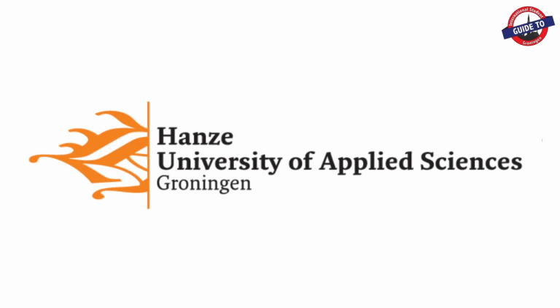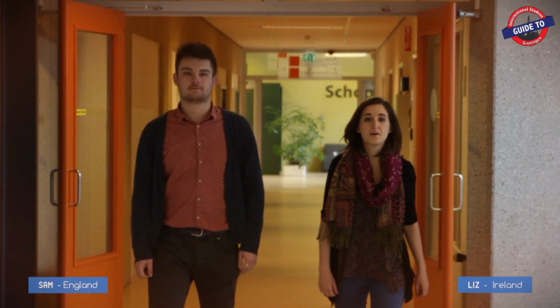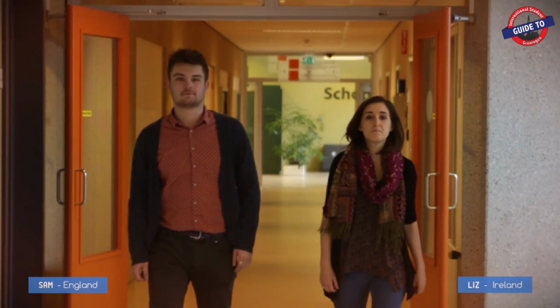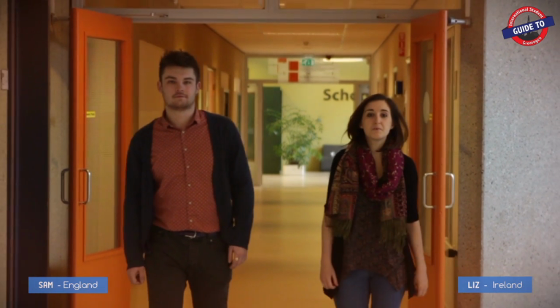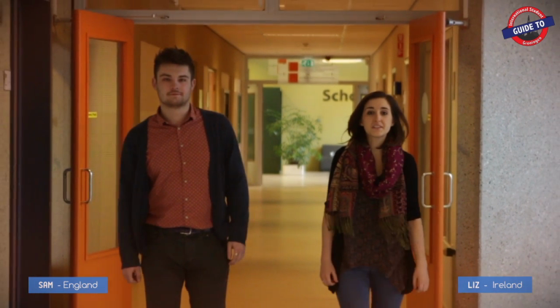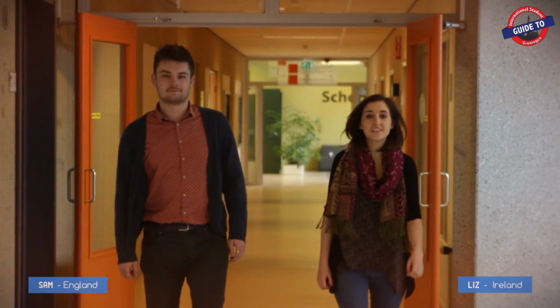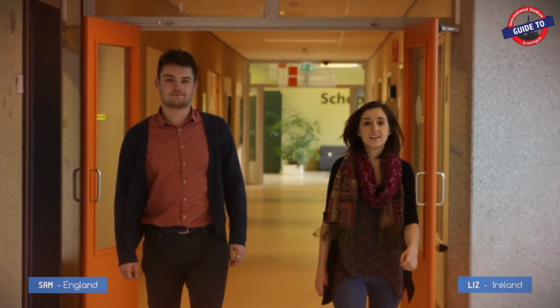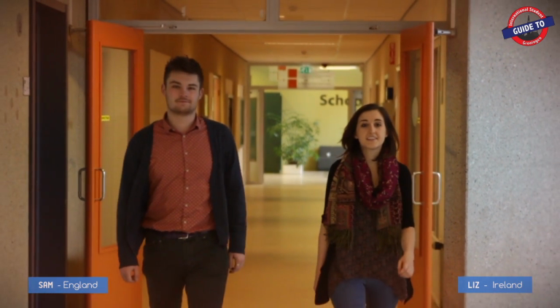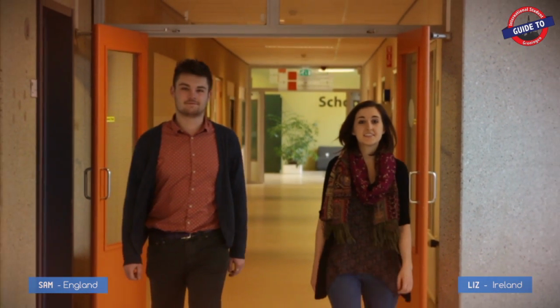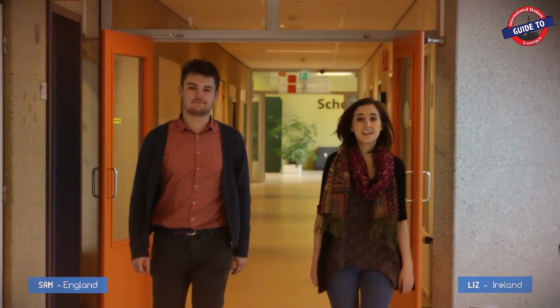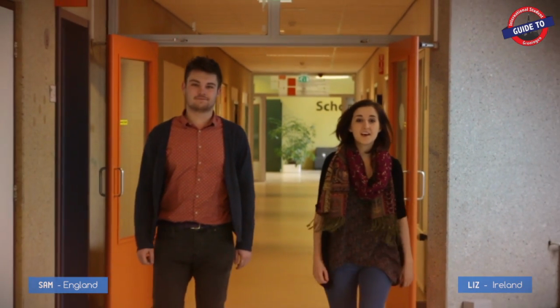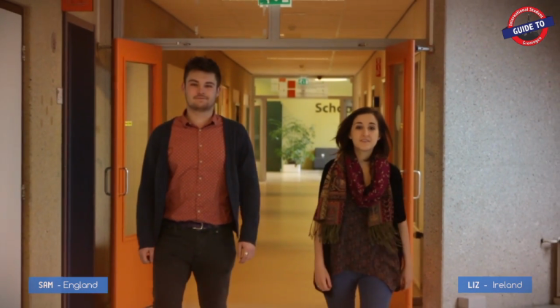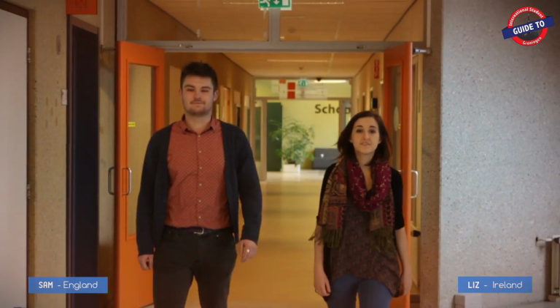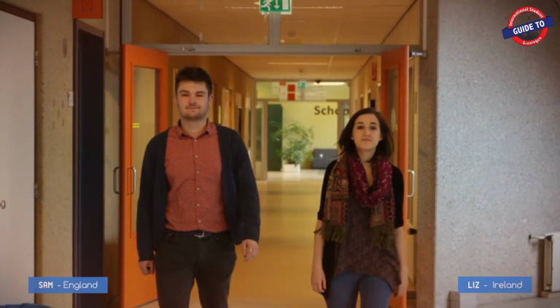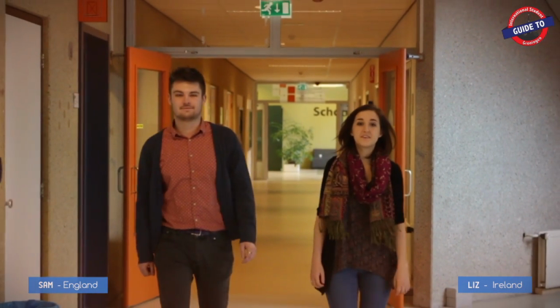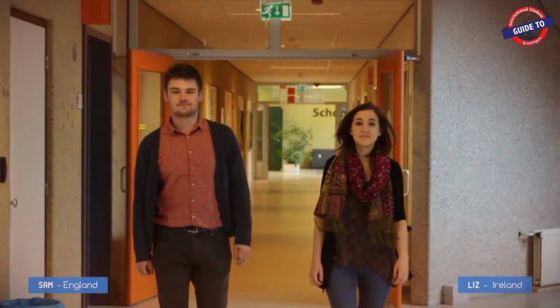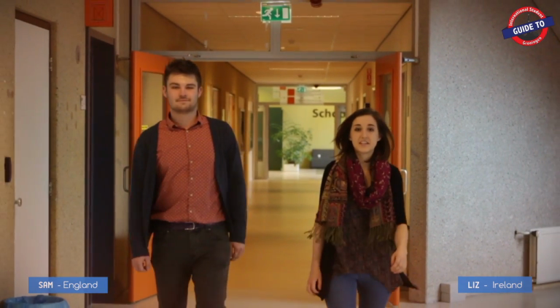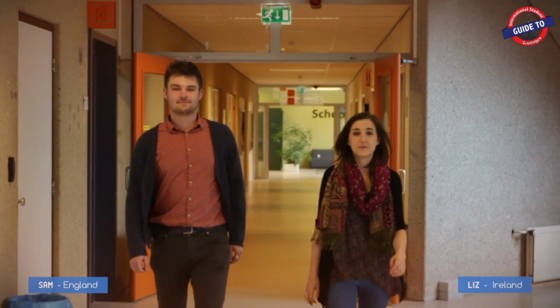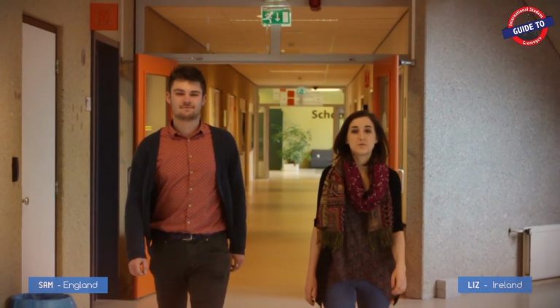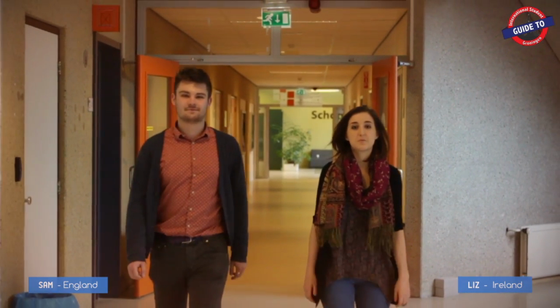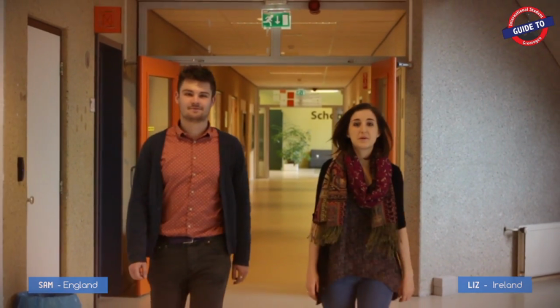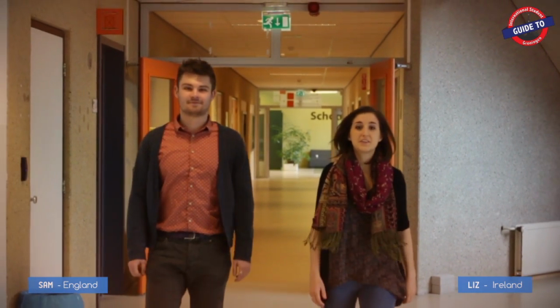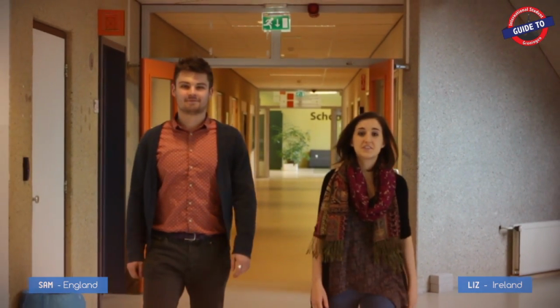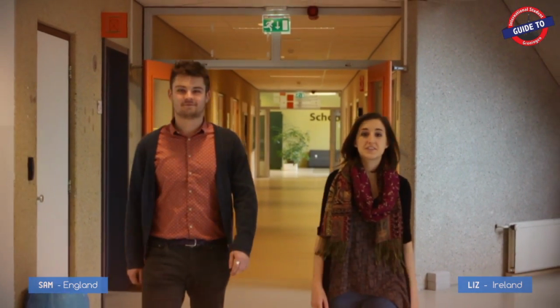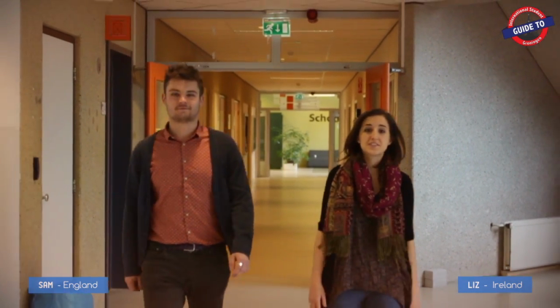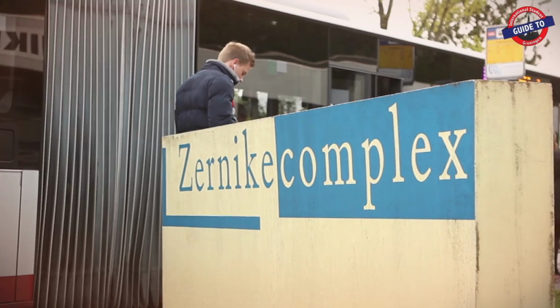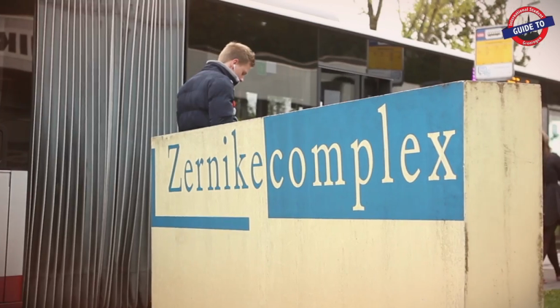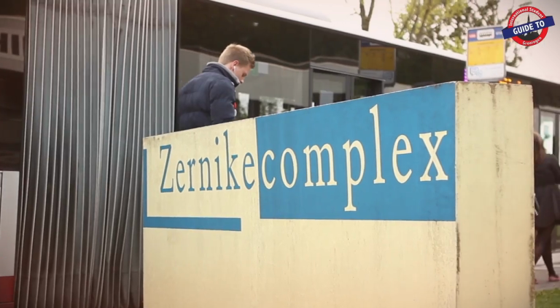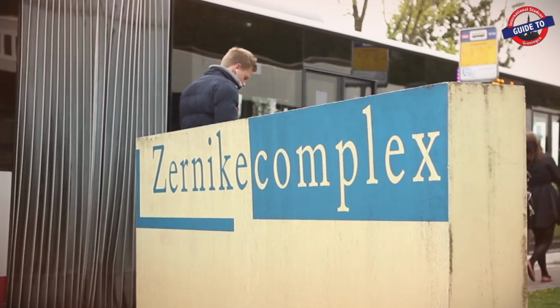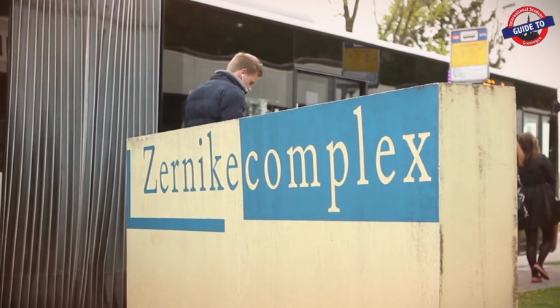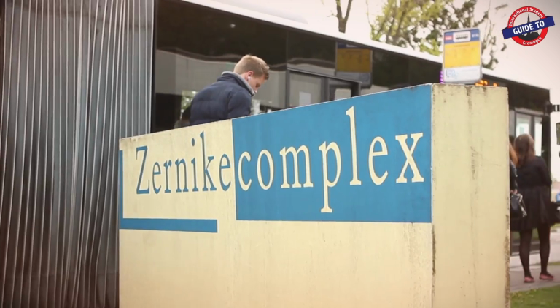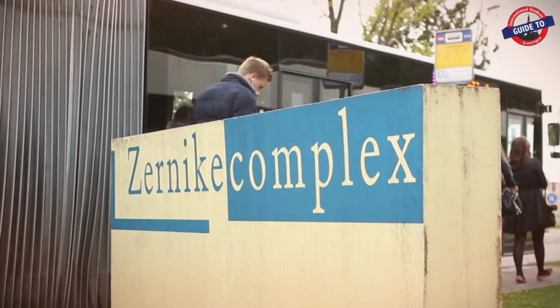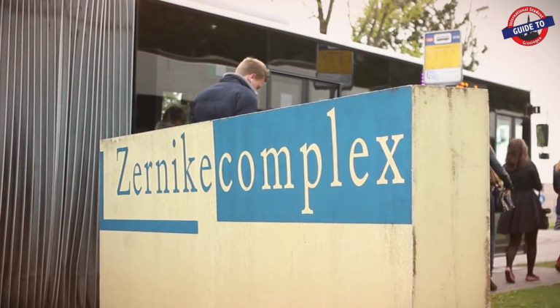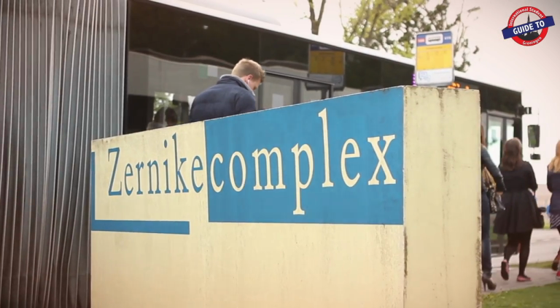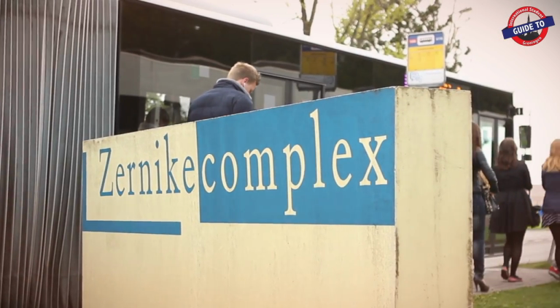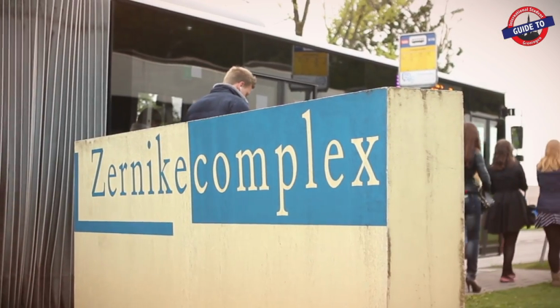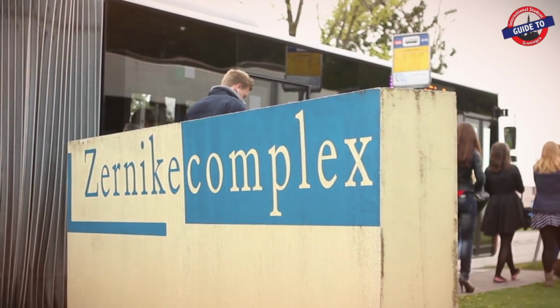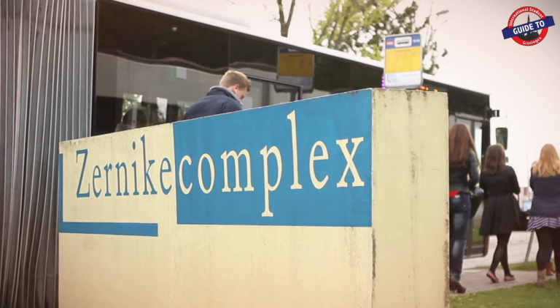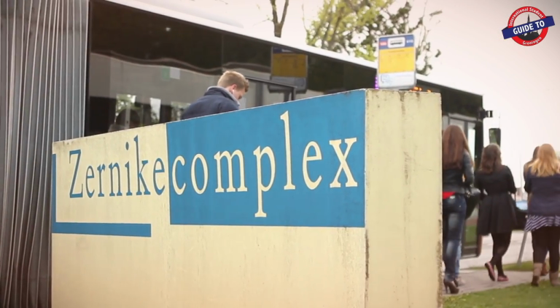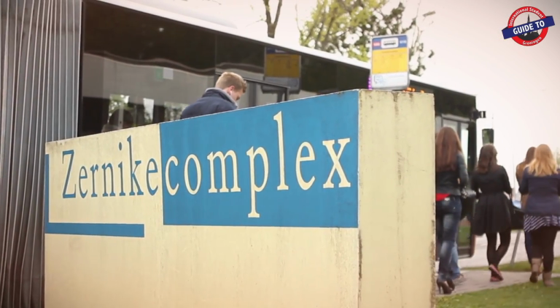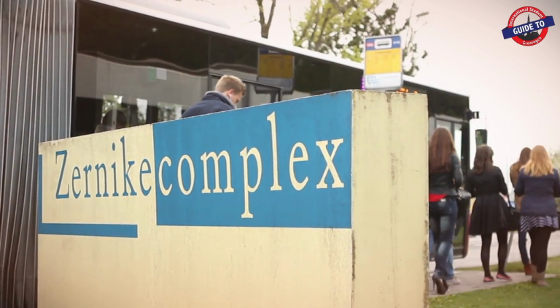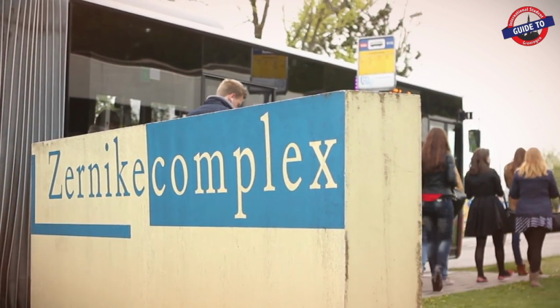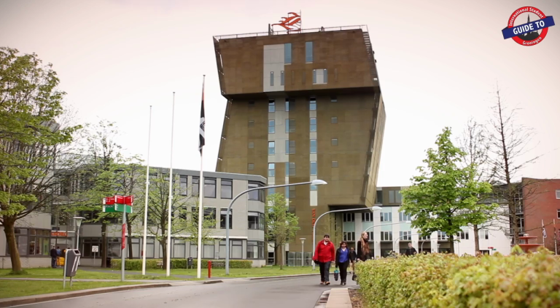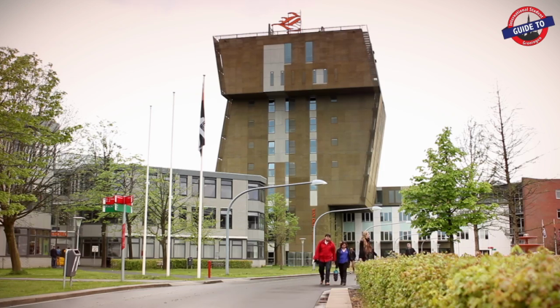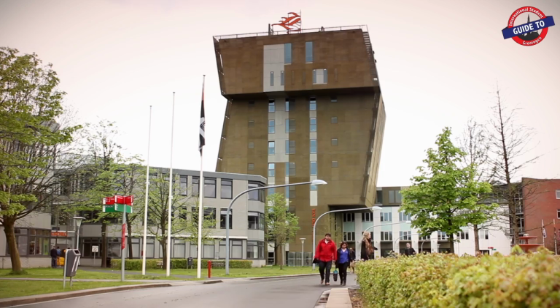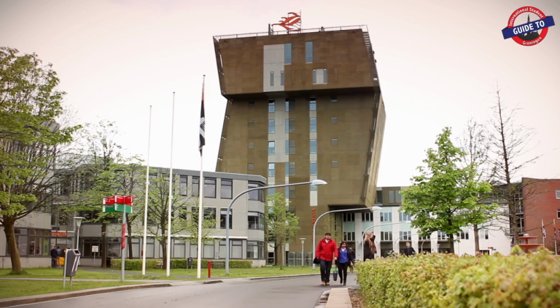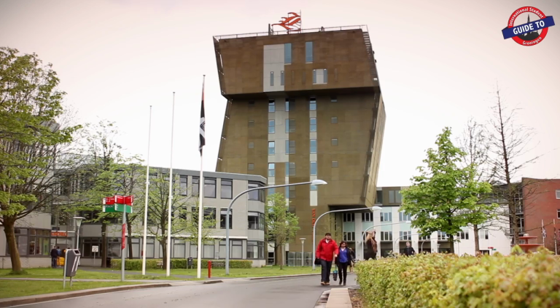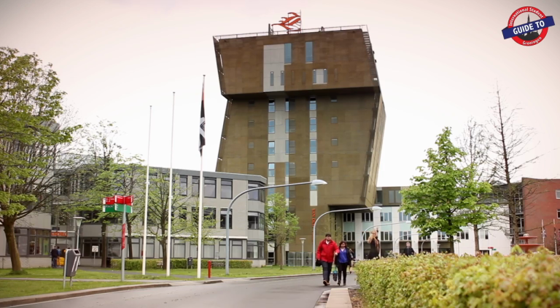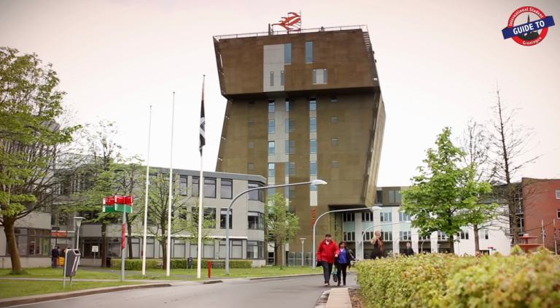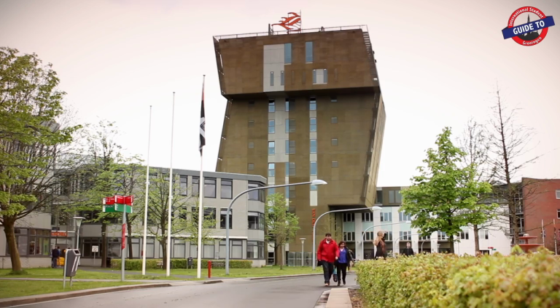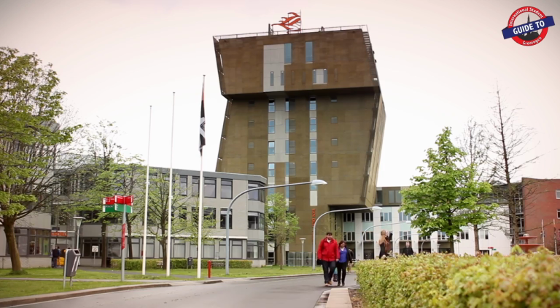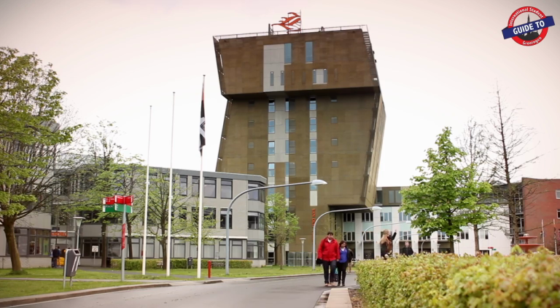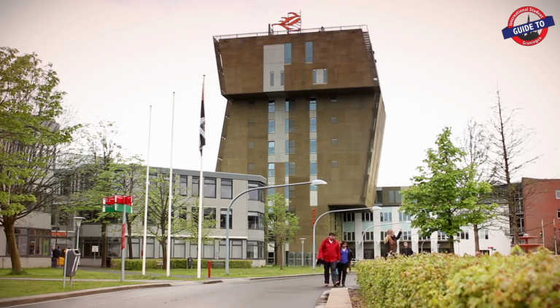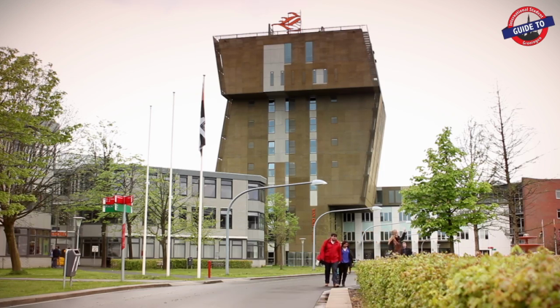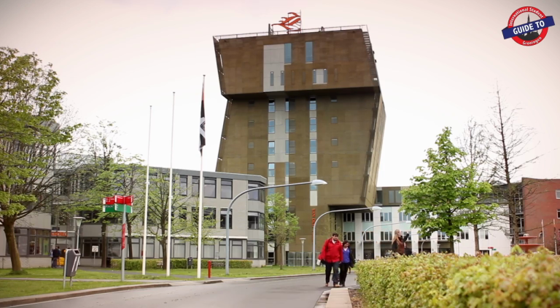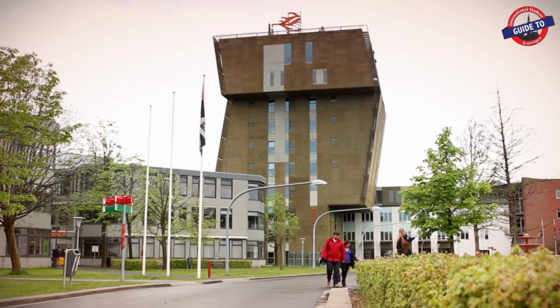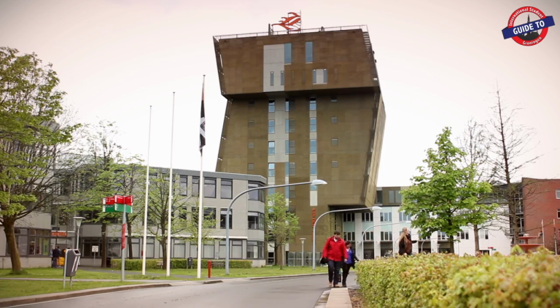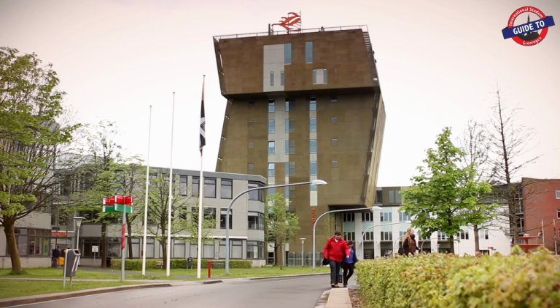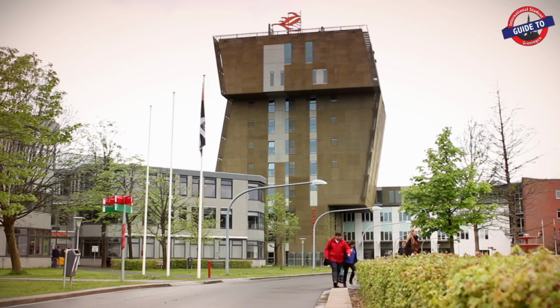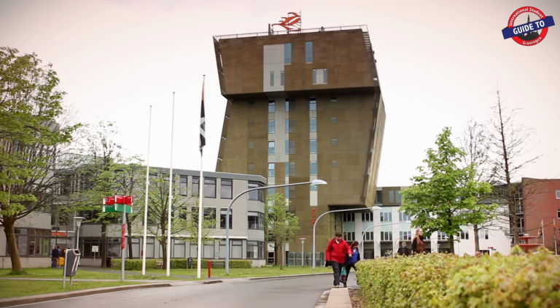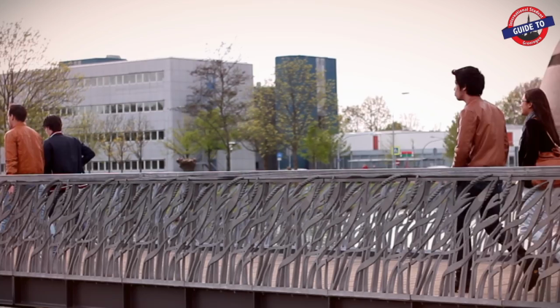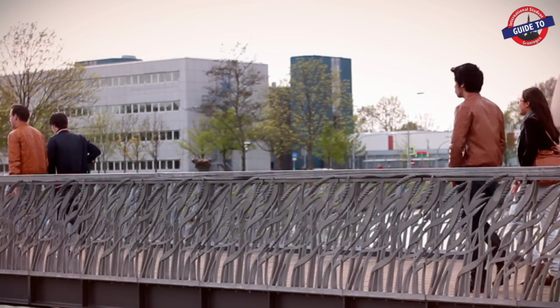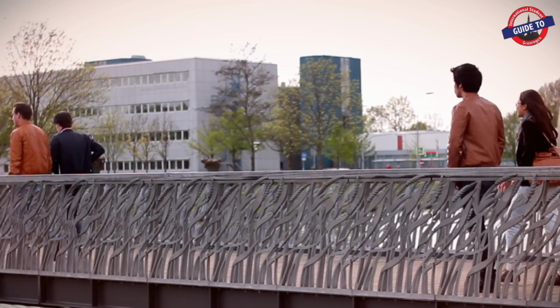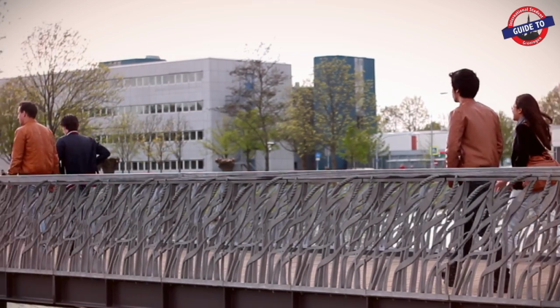Bus lines 11 and 15 will bring you to the Zirnika Complex, where most of the Hansa University of Applied Sciences is located.